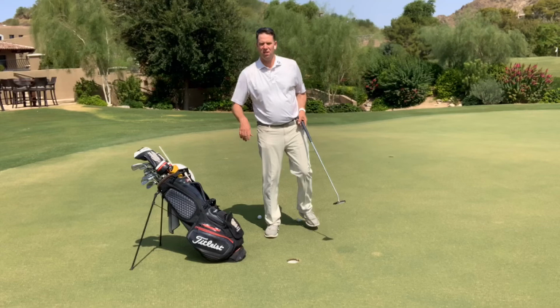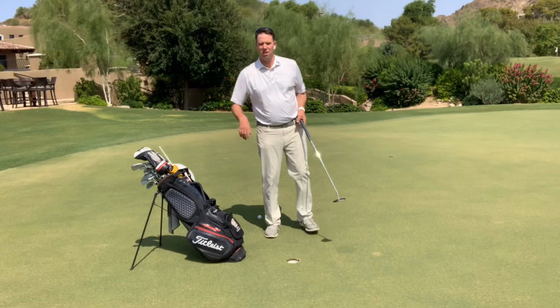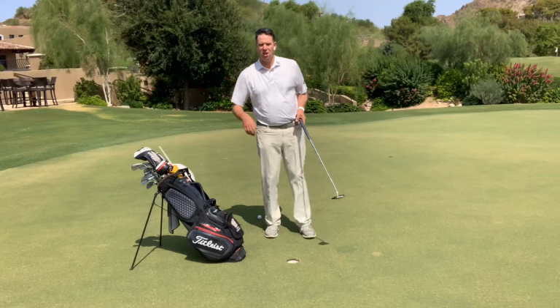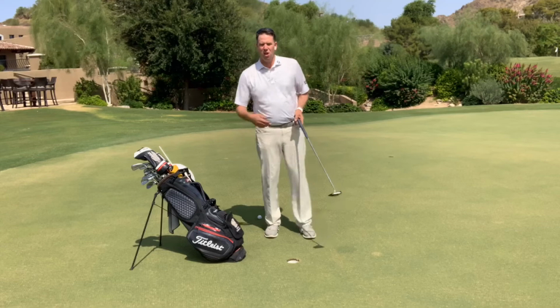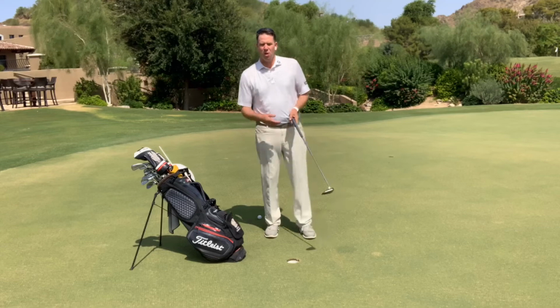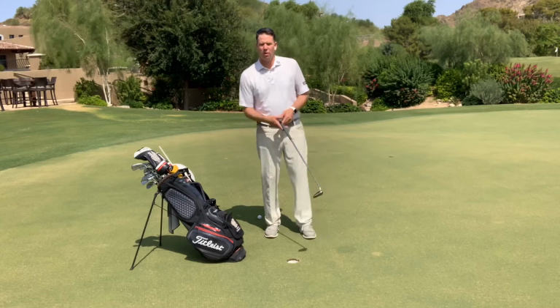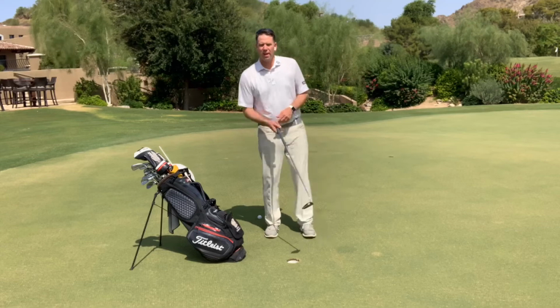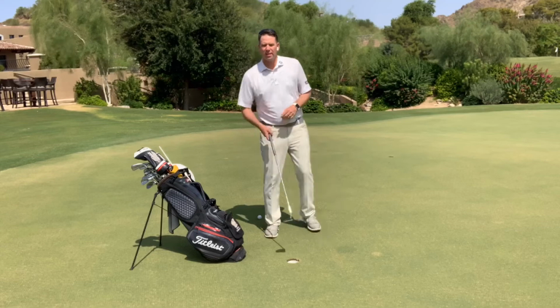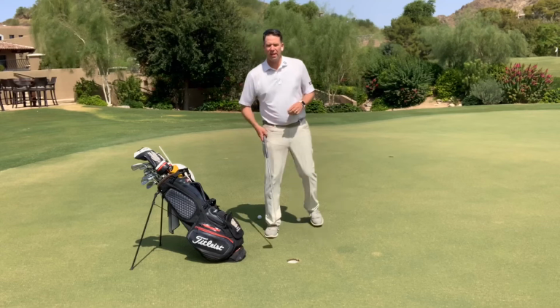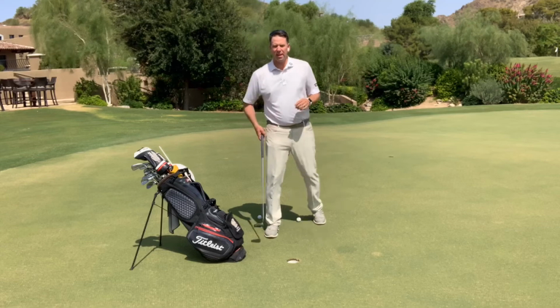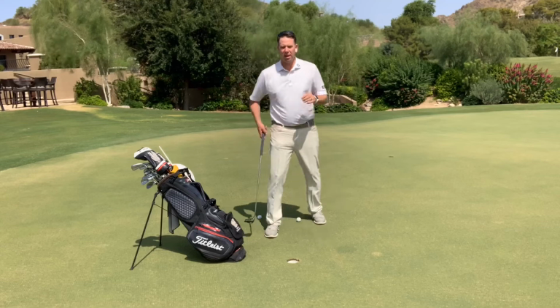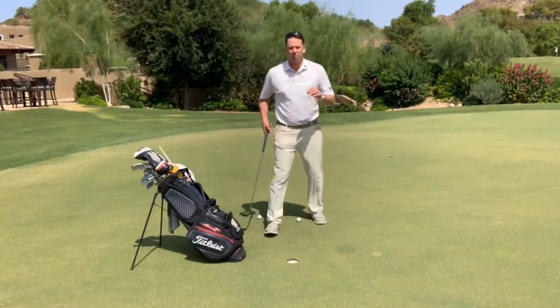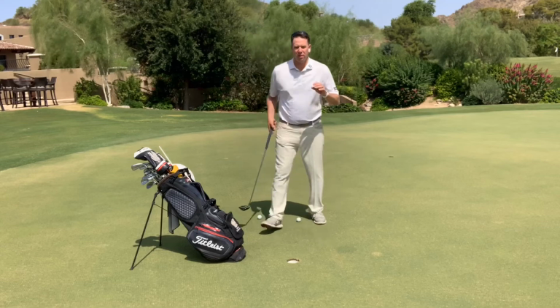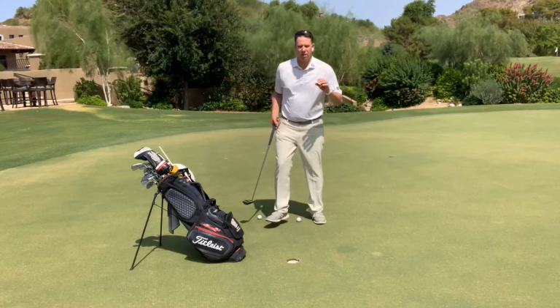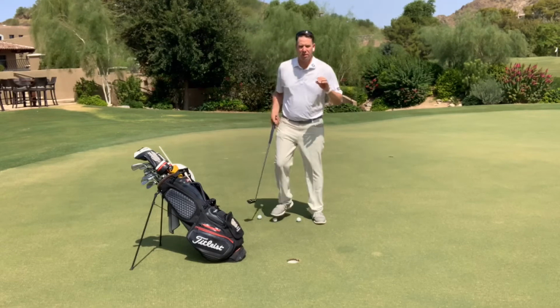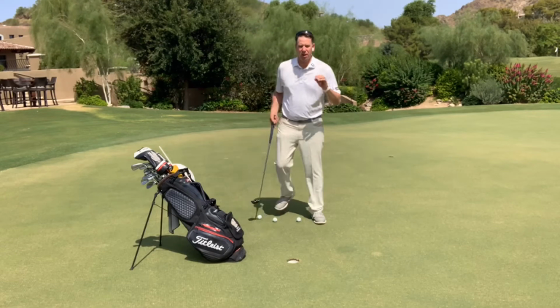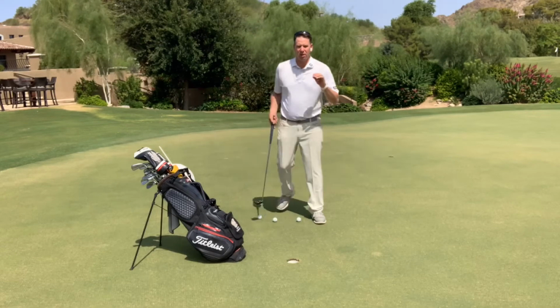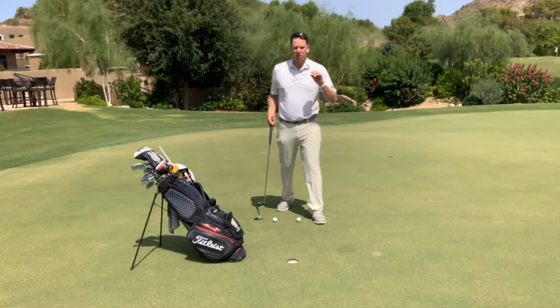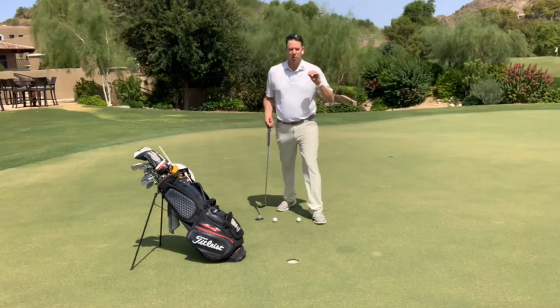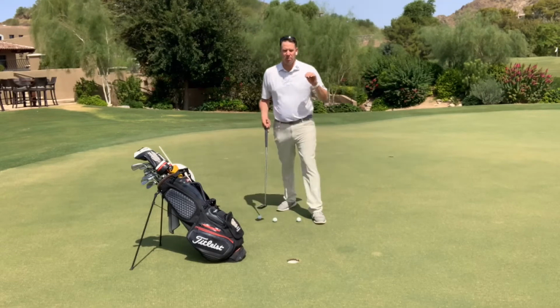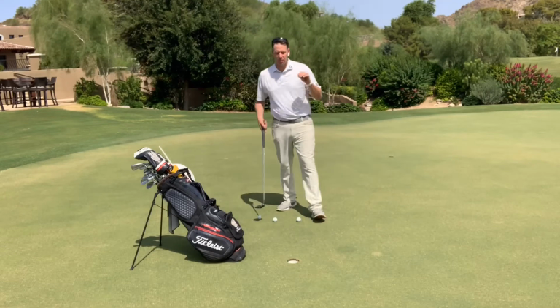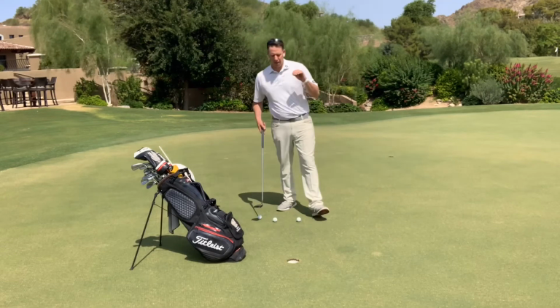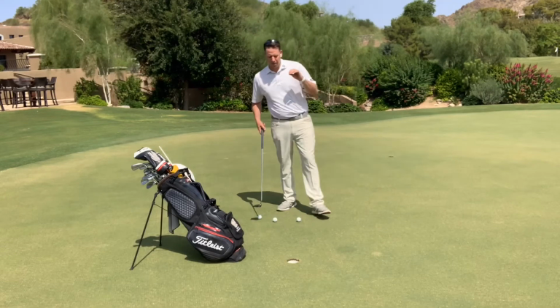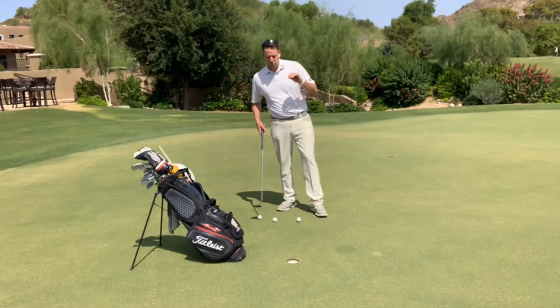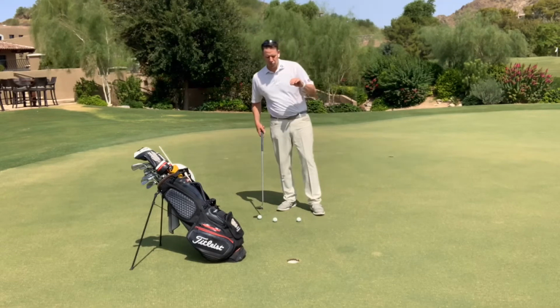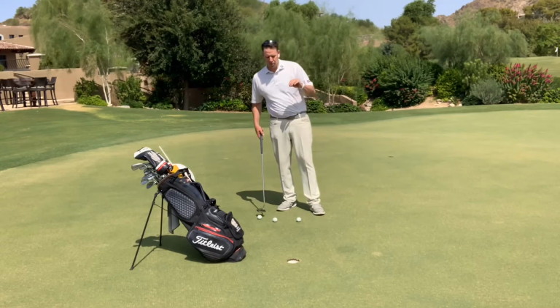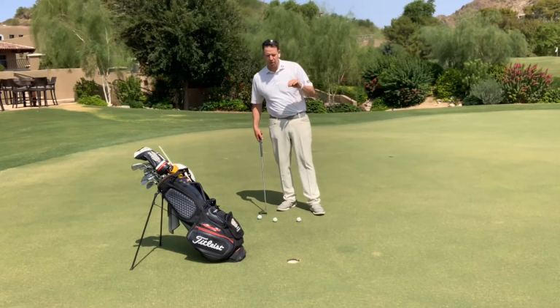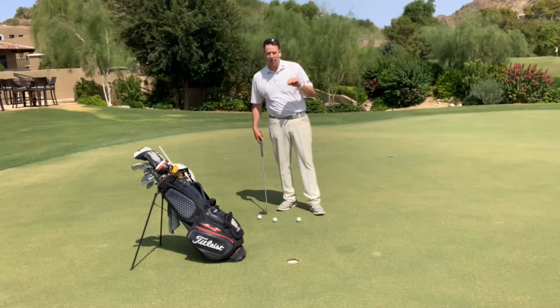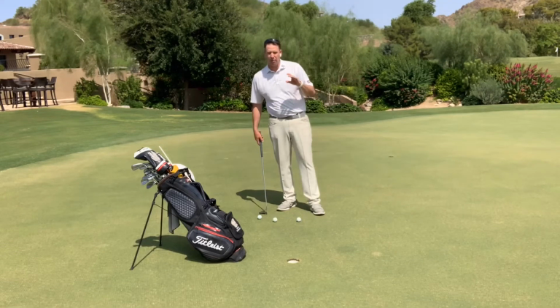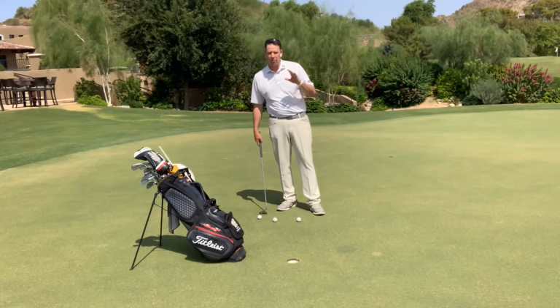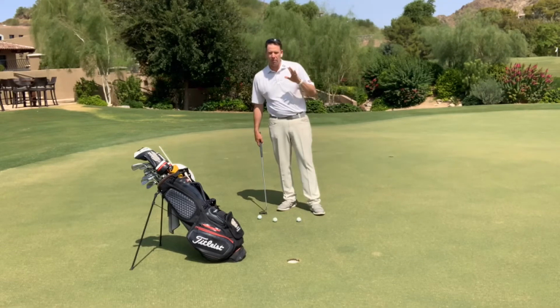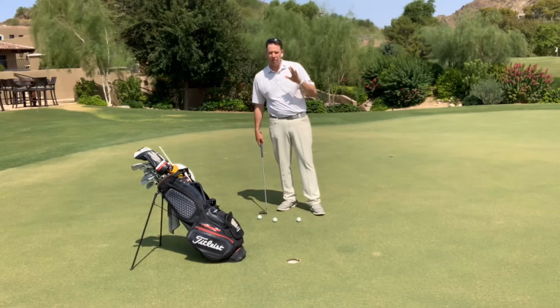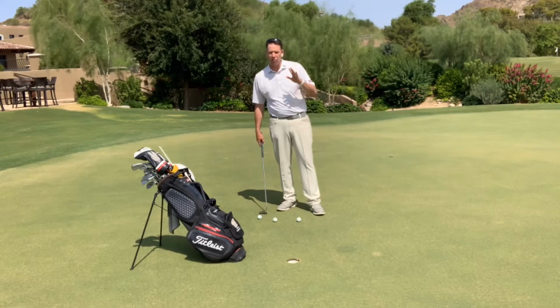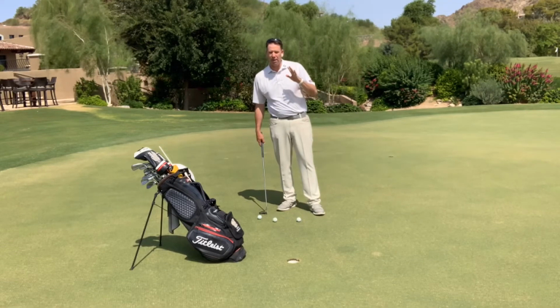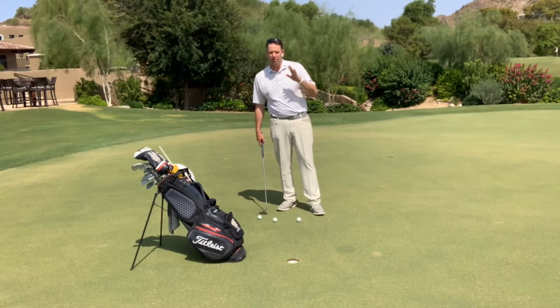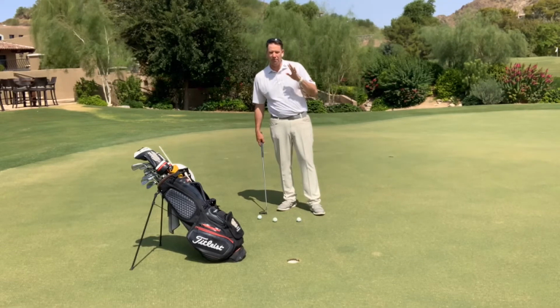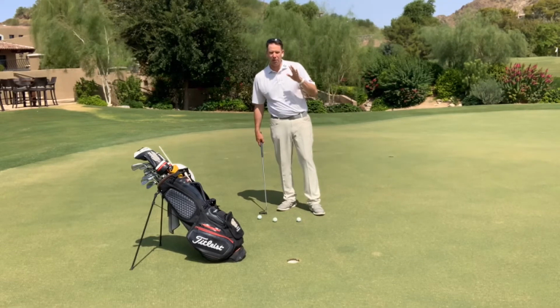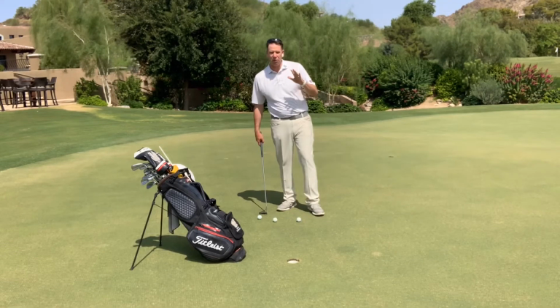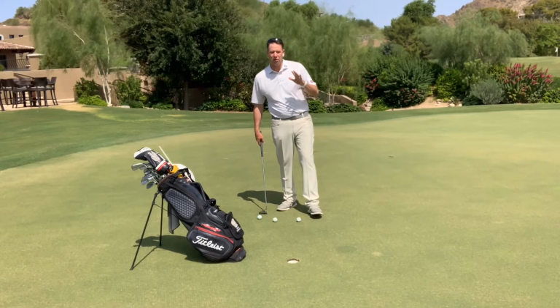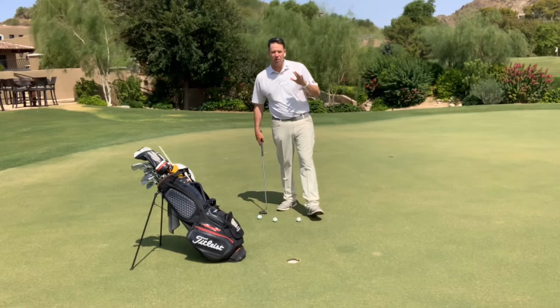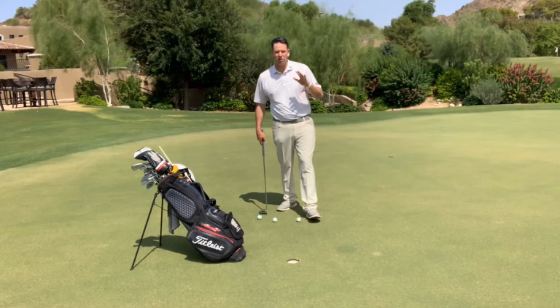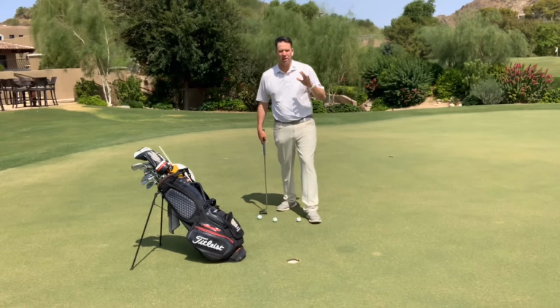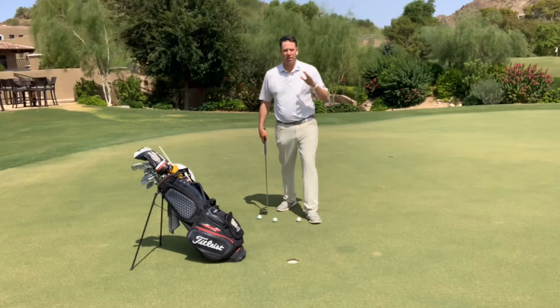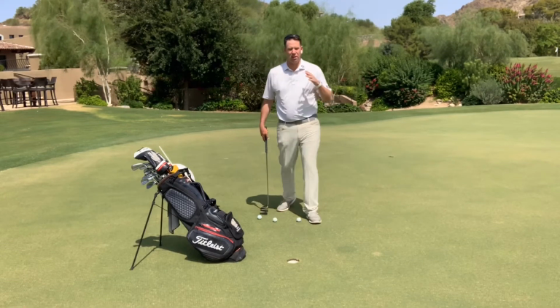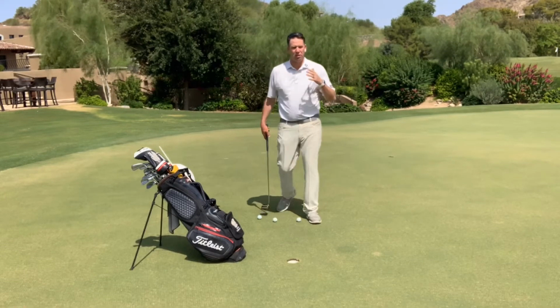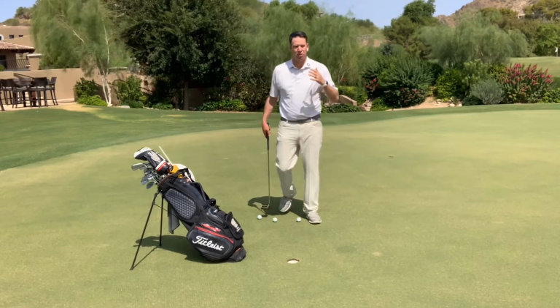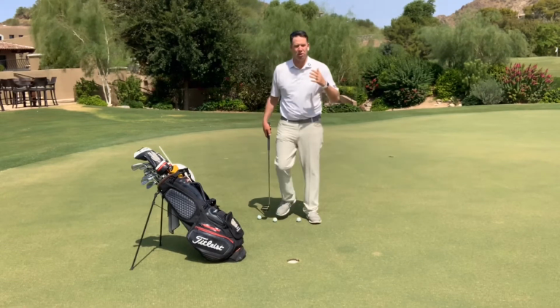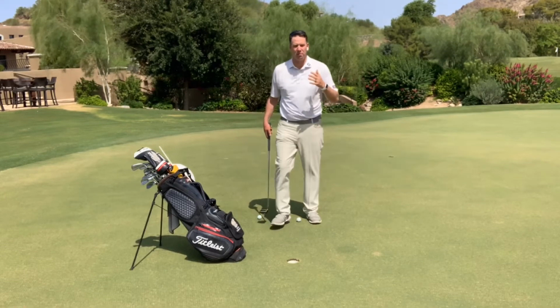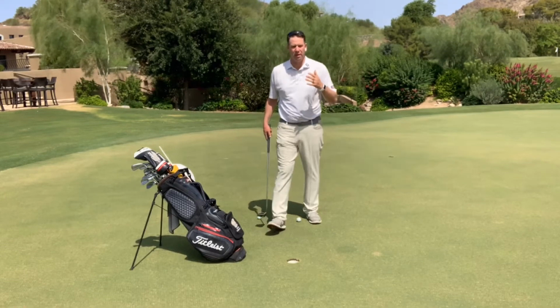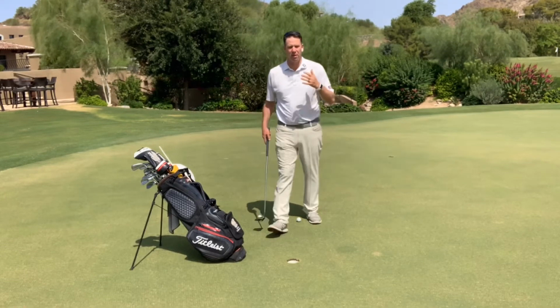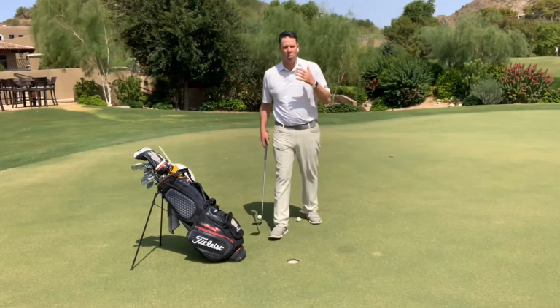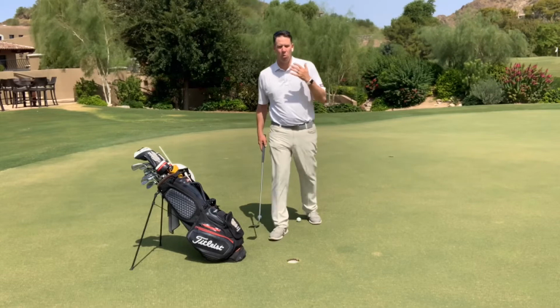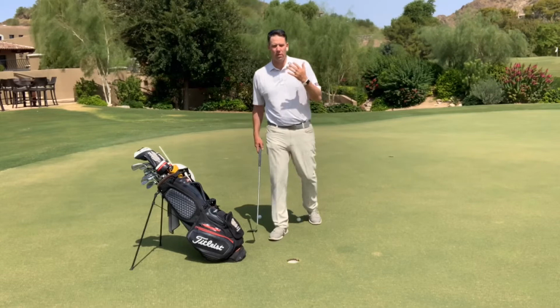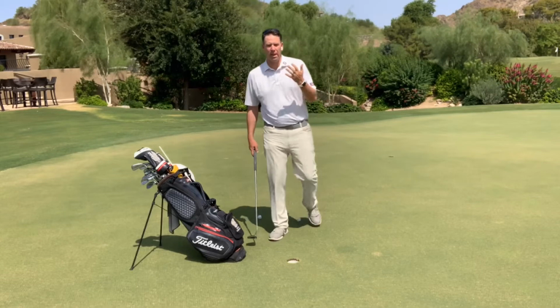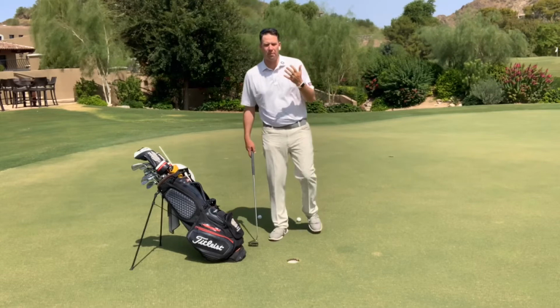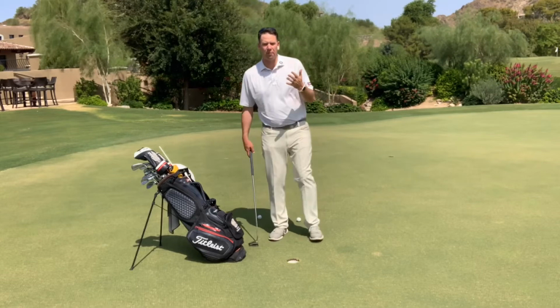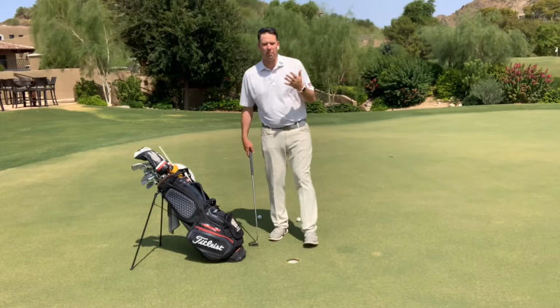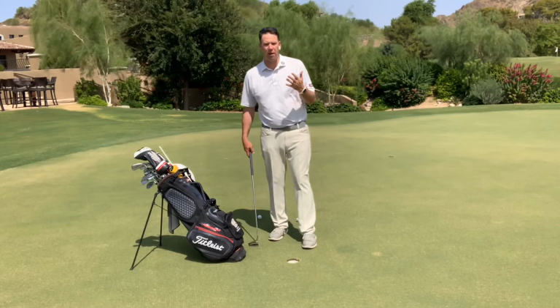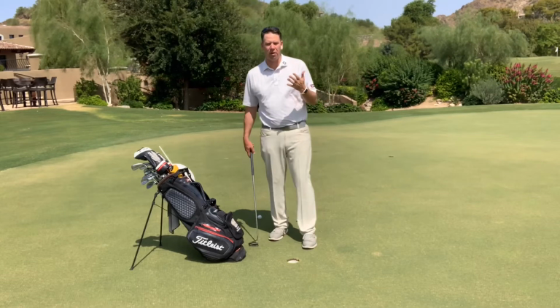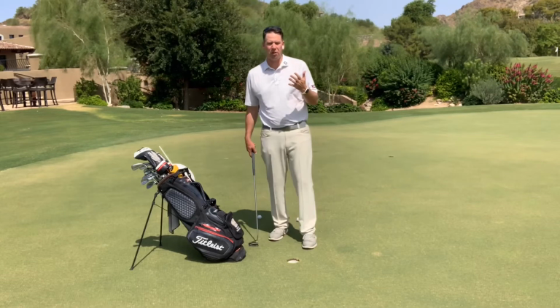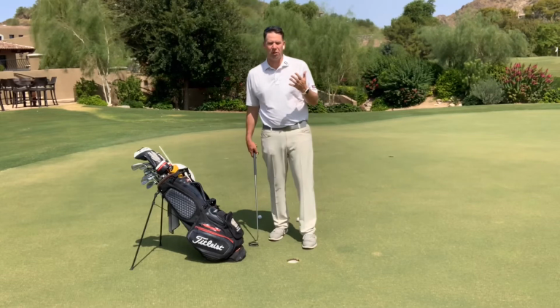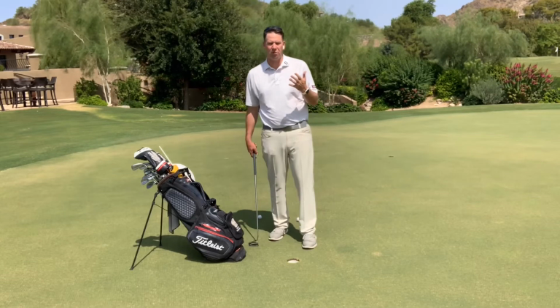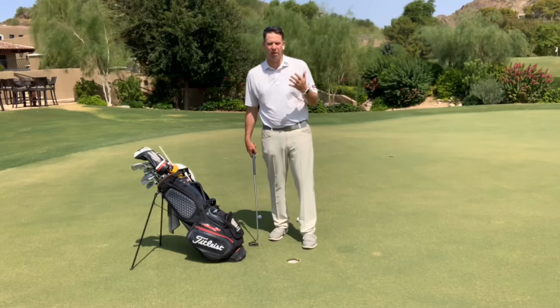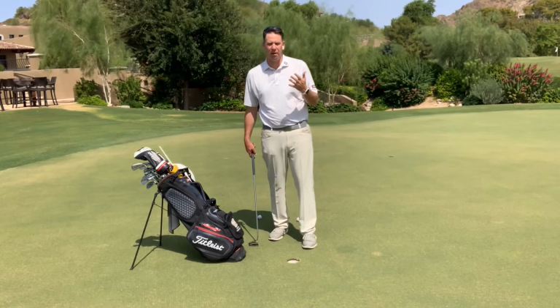Okay, today I wanted to talk a little bit about a drill that would be great for you to try to determine what type of a putter you are.